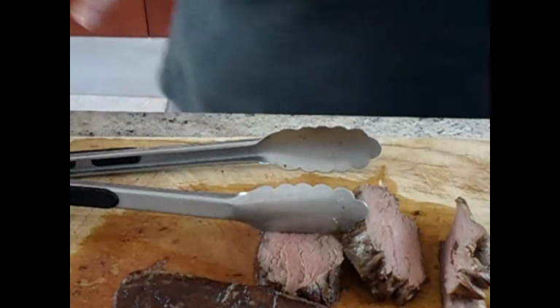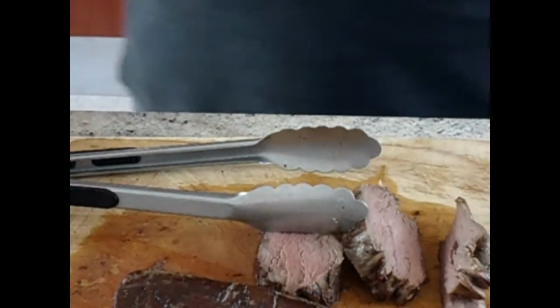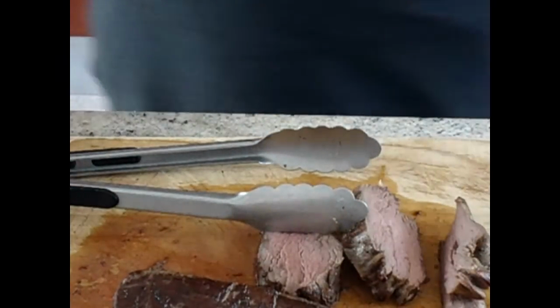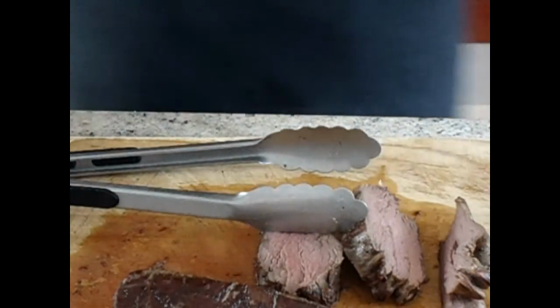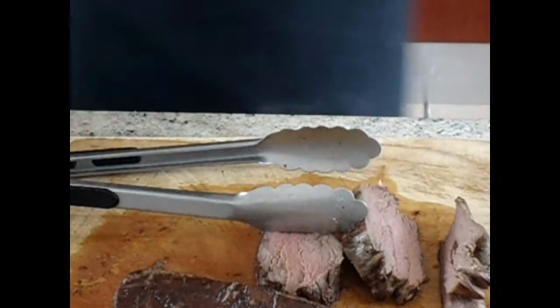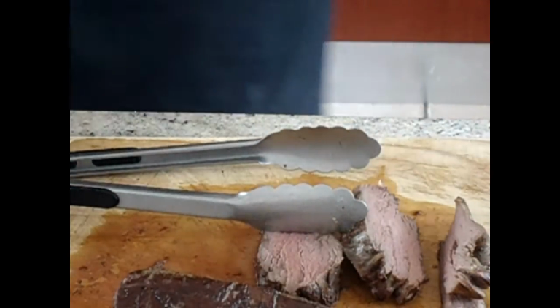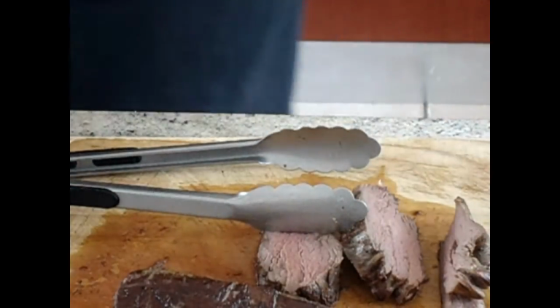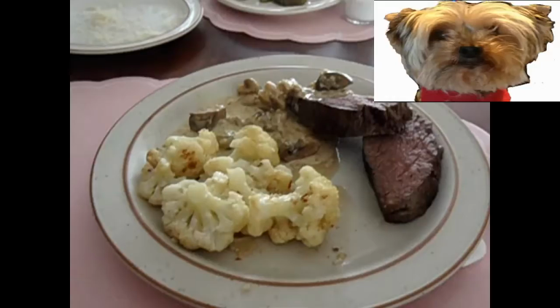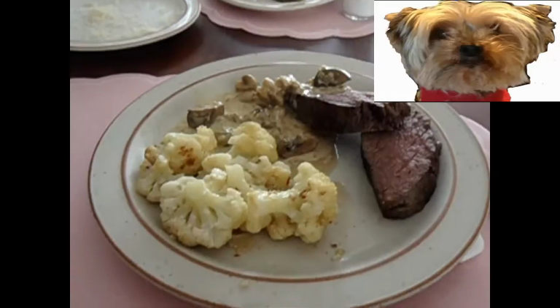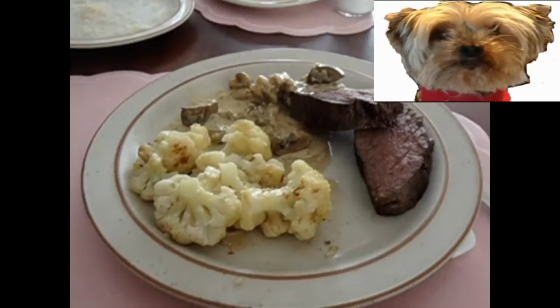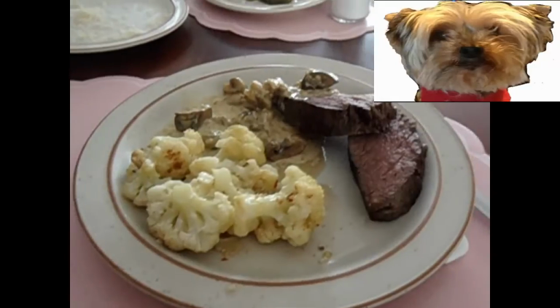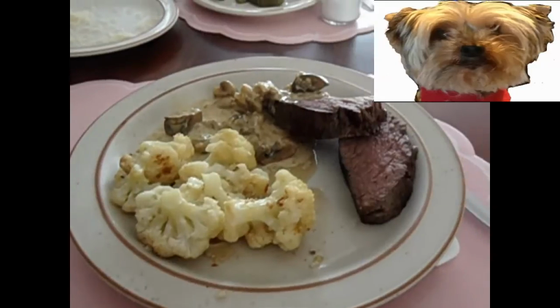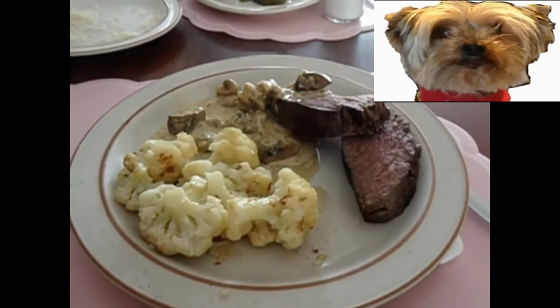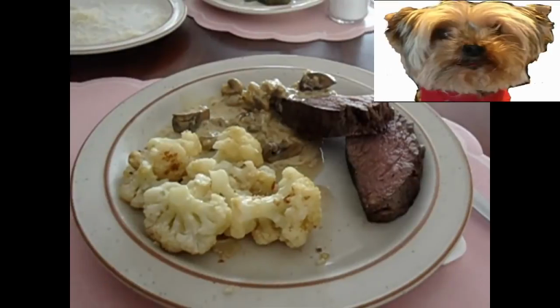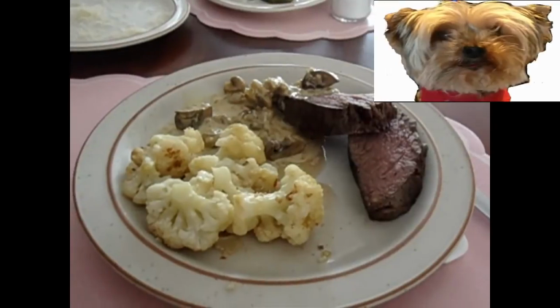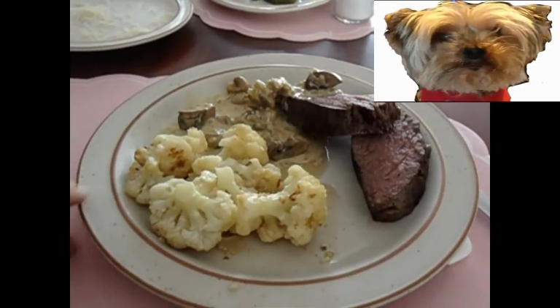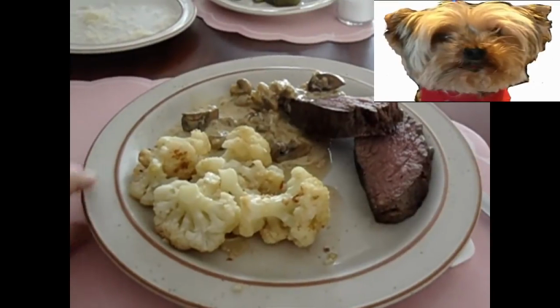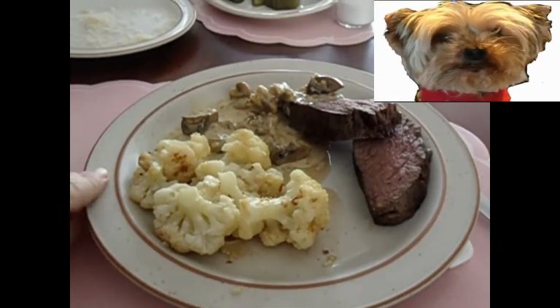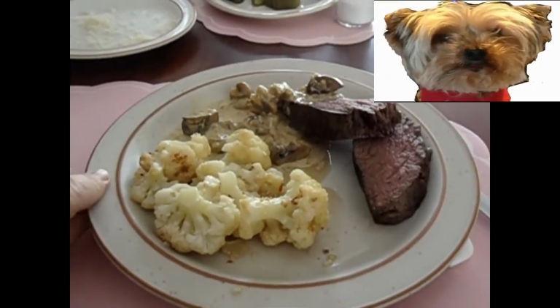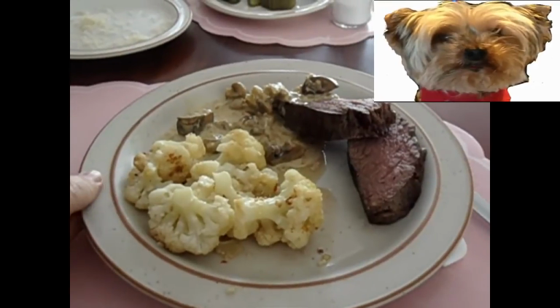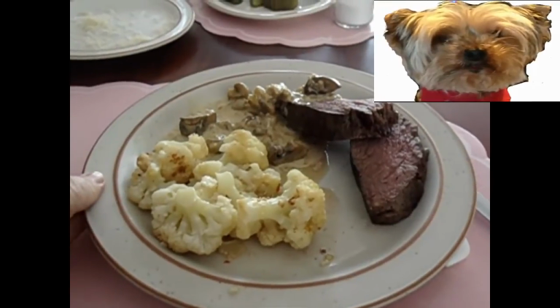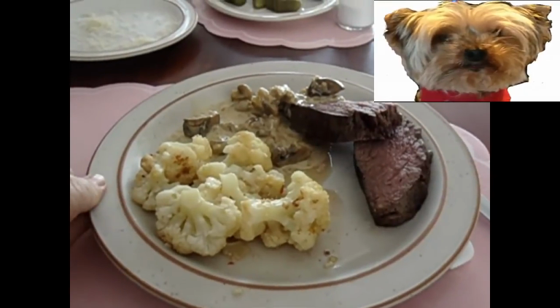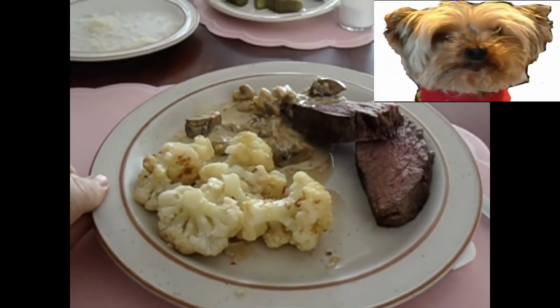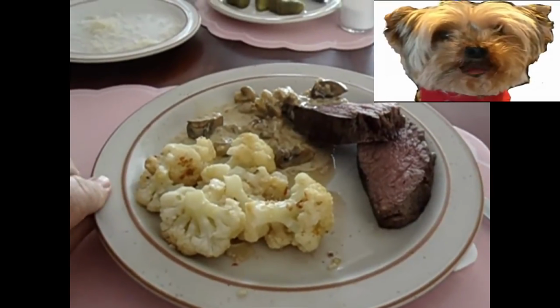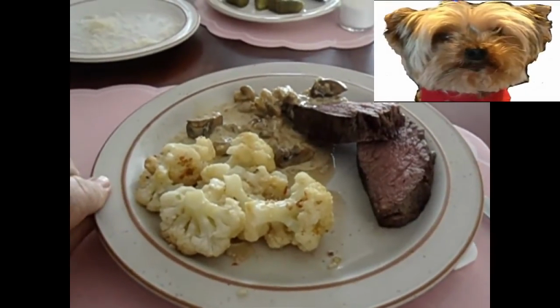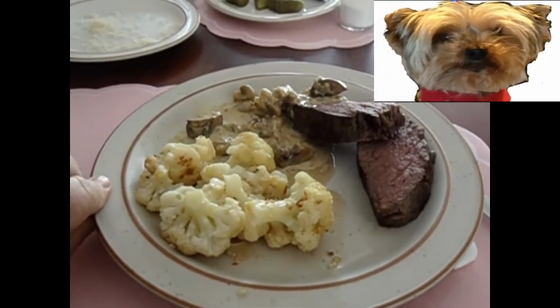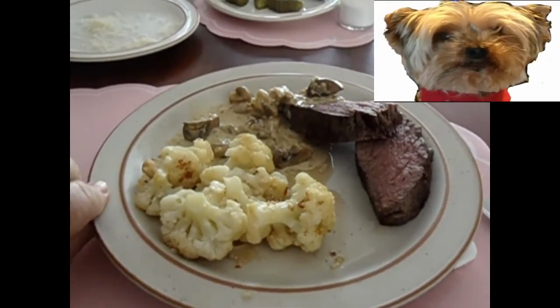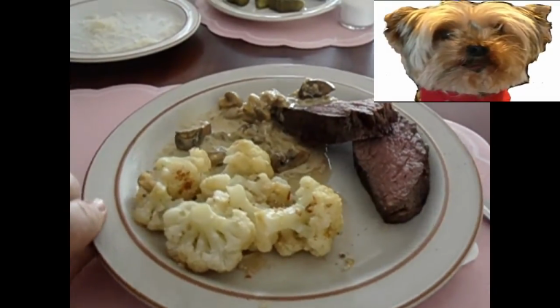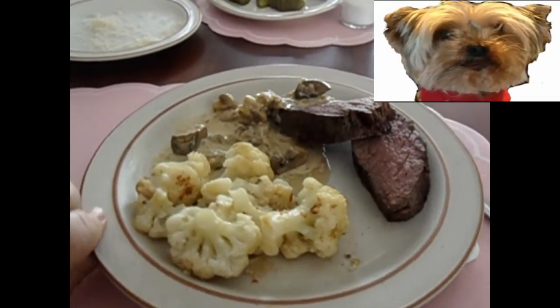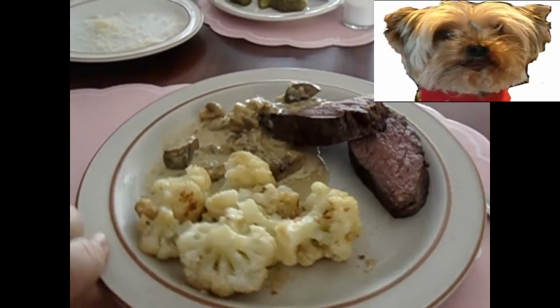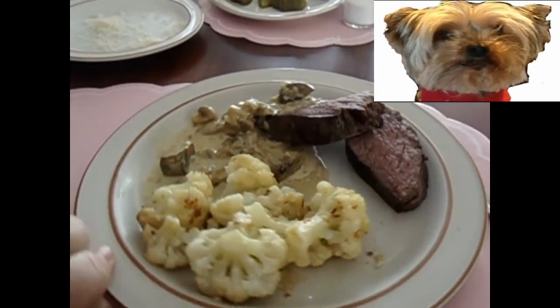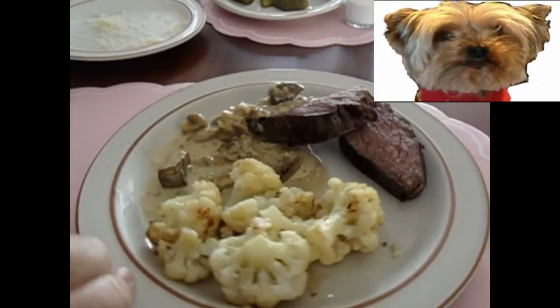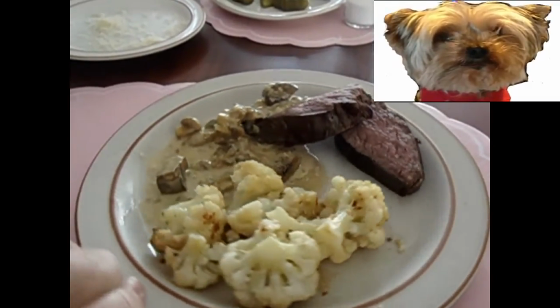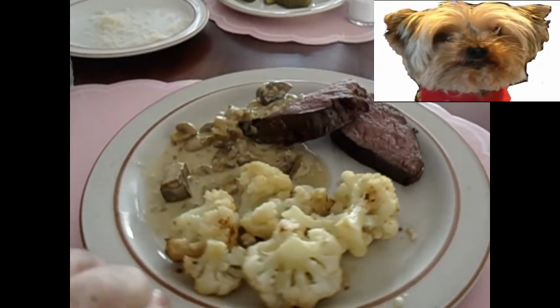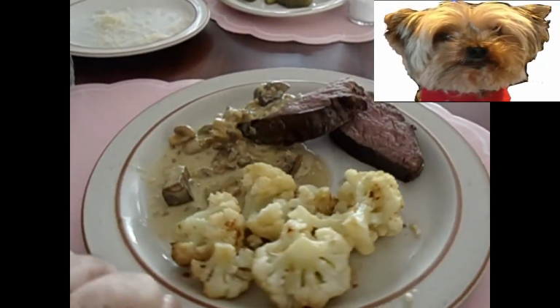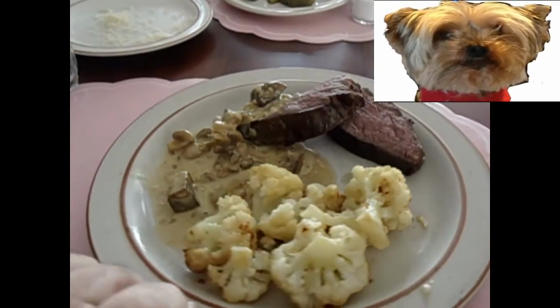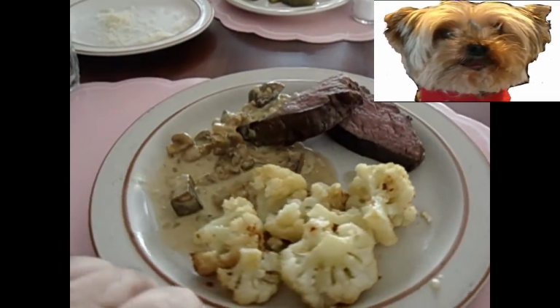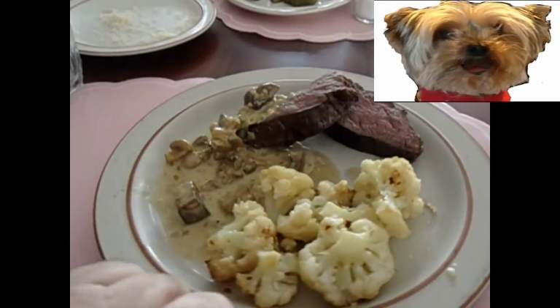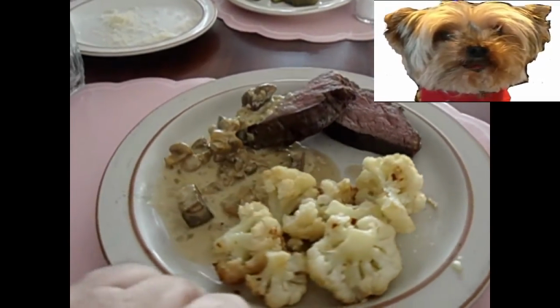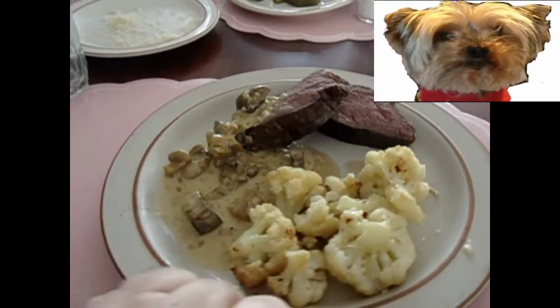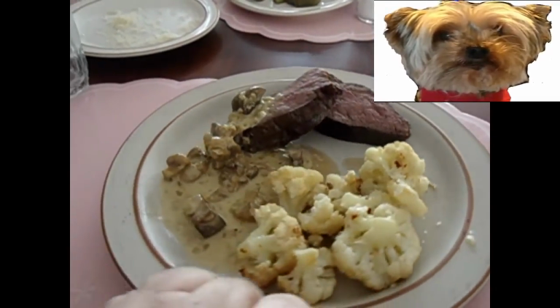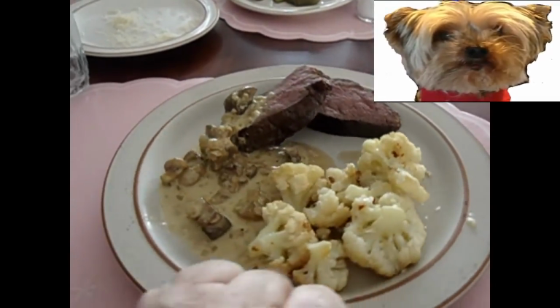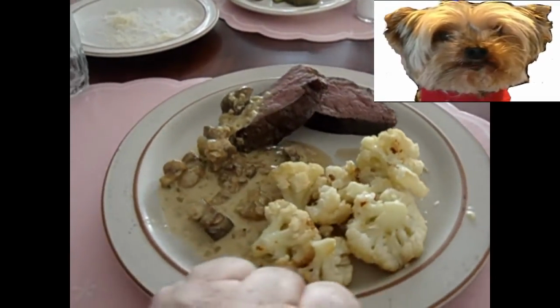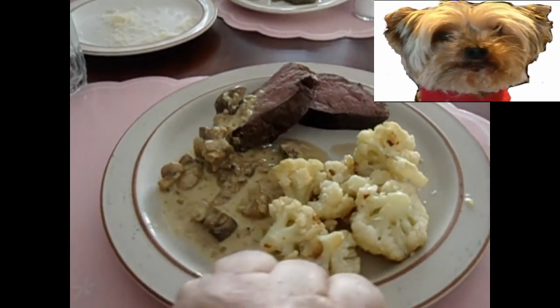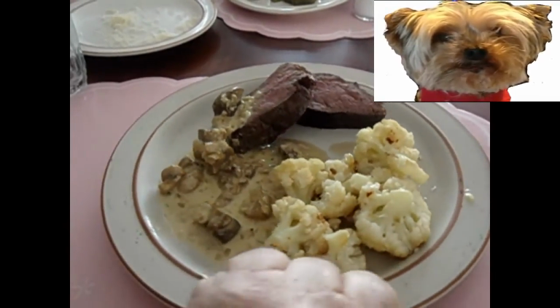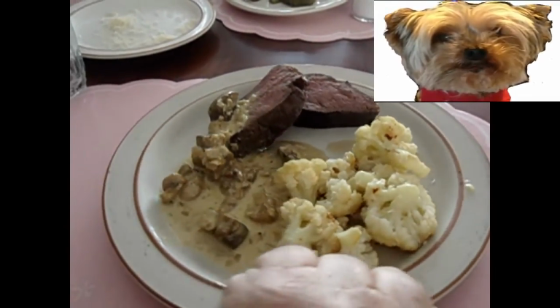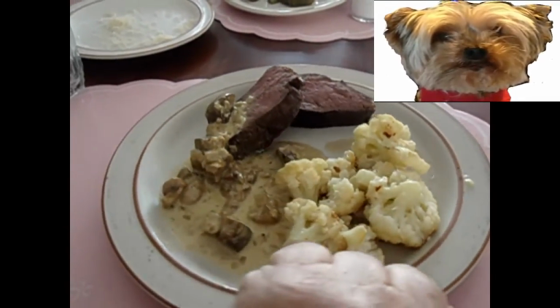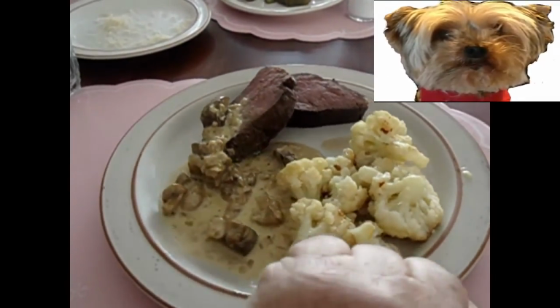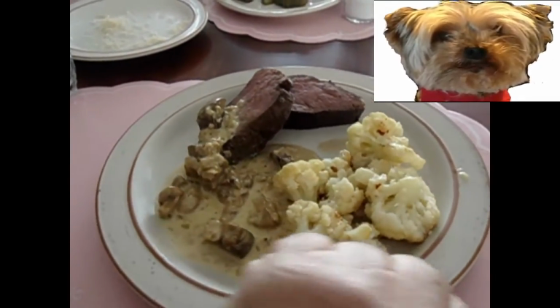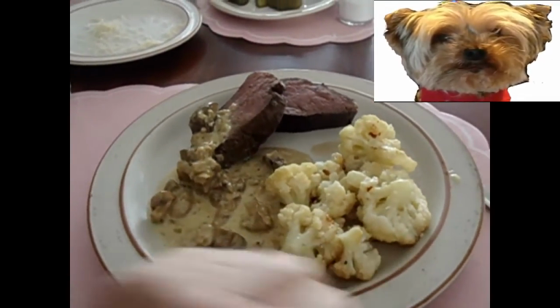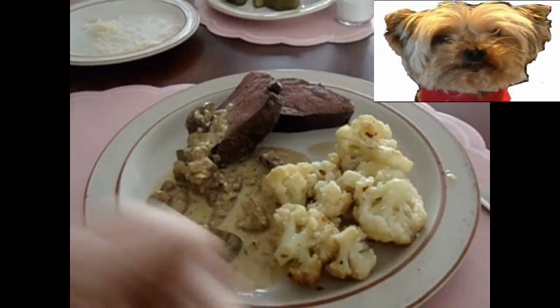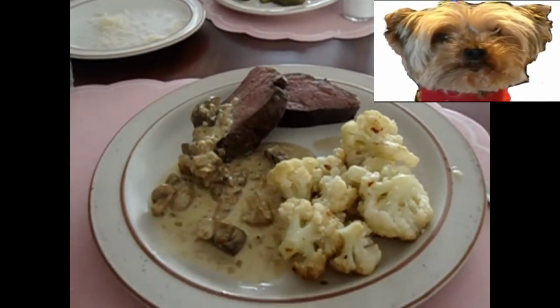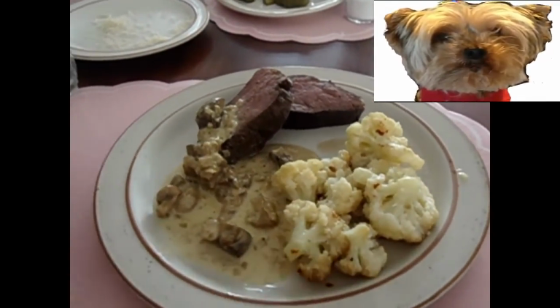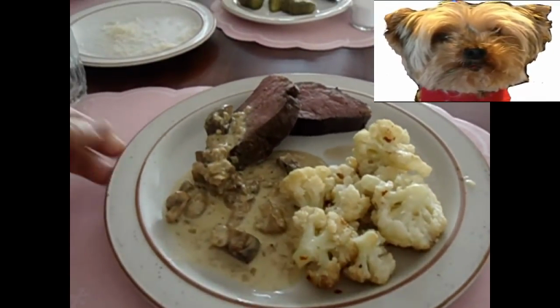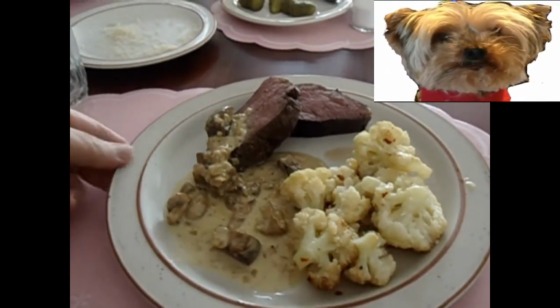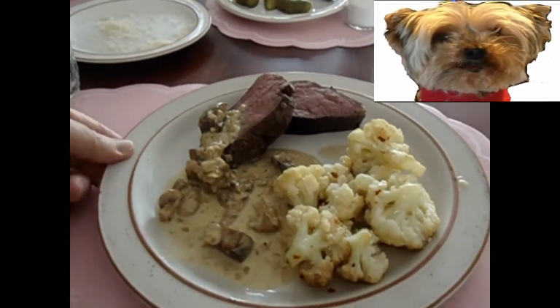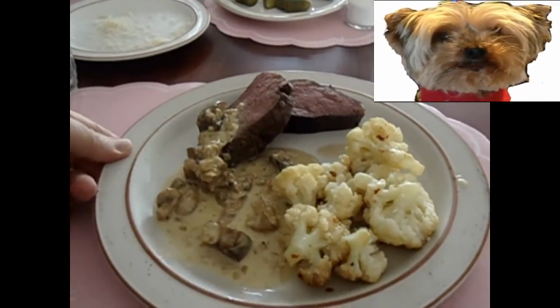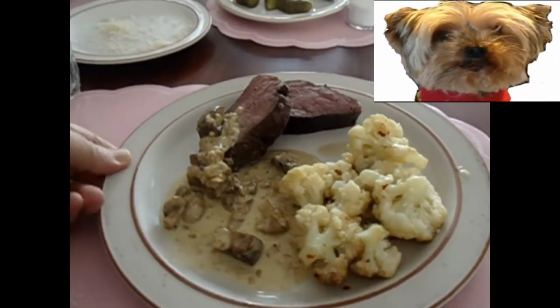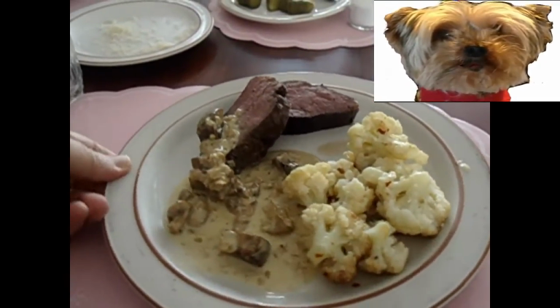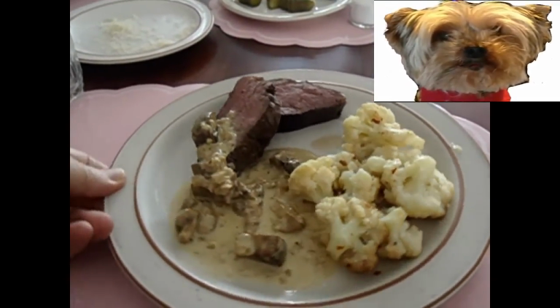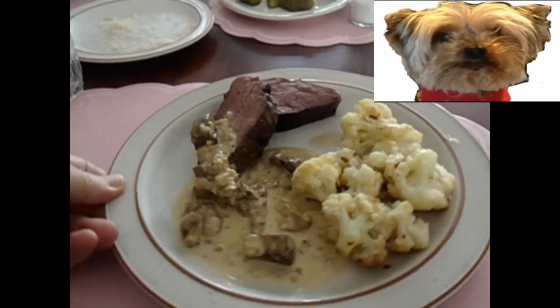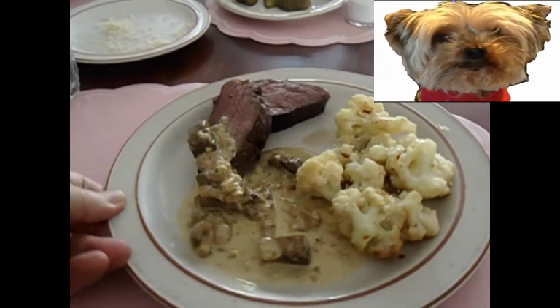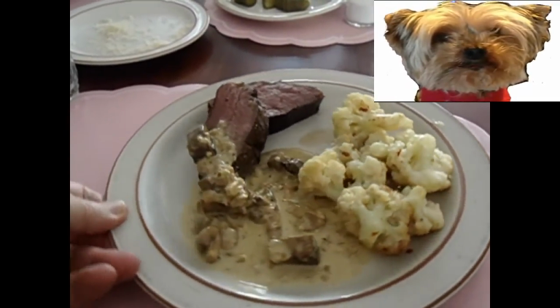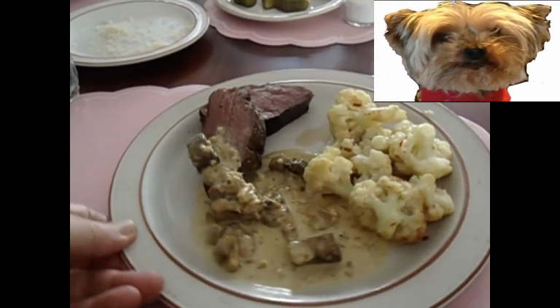I served it with cauliflower, mushroom, and black pepper sauce.